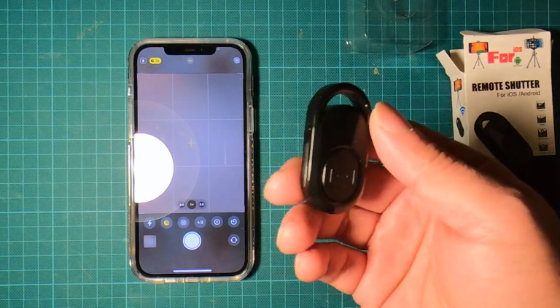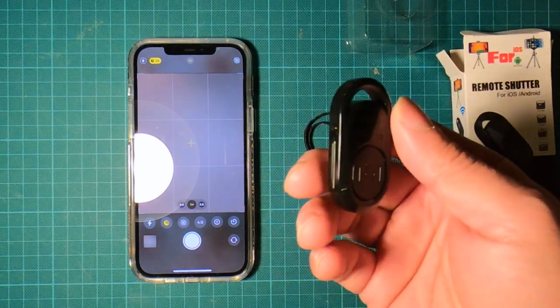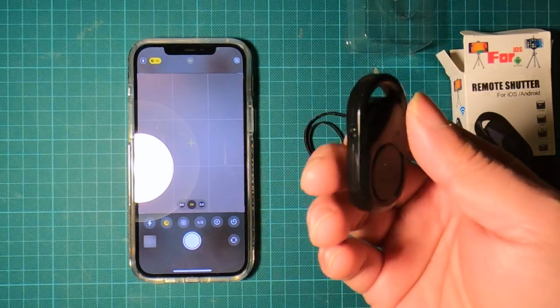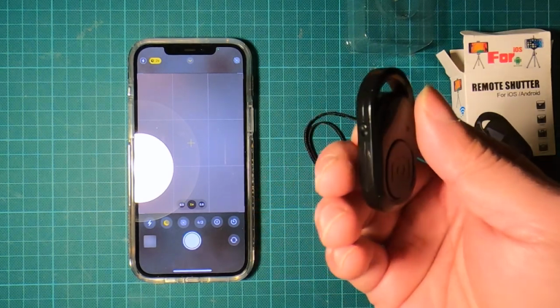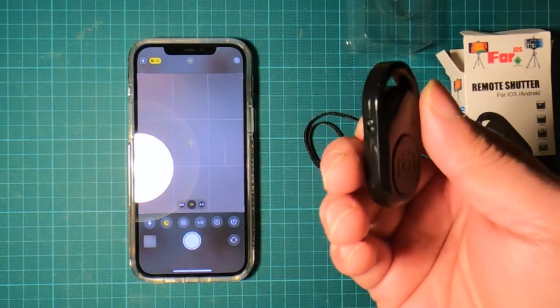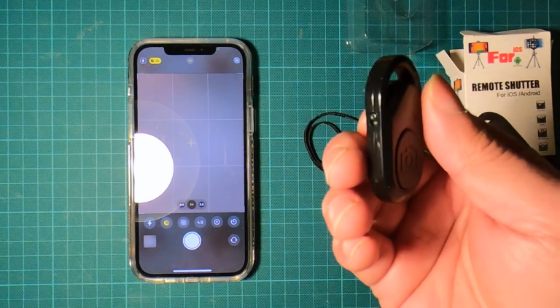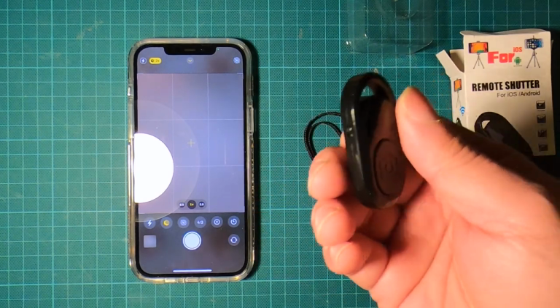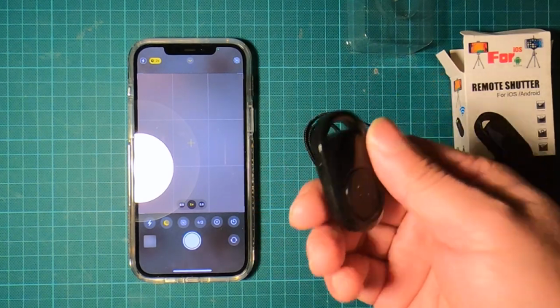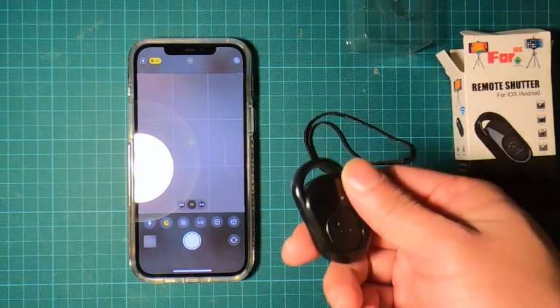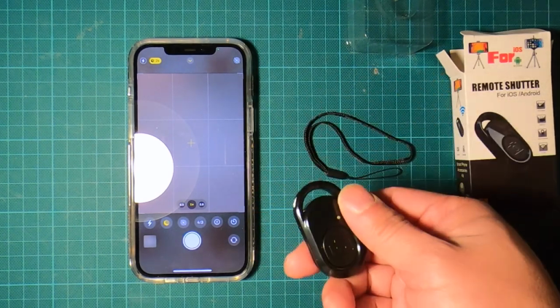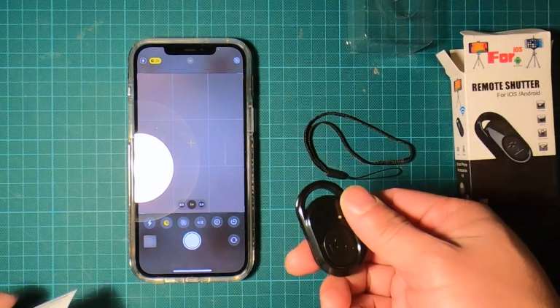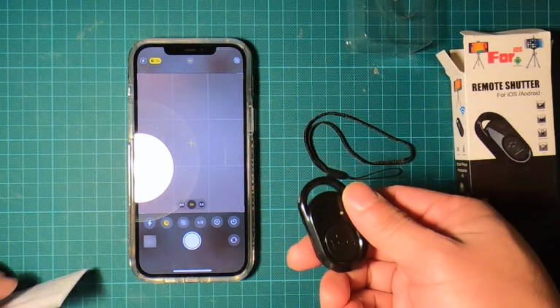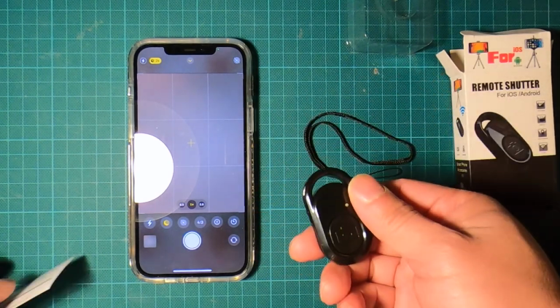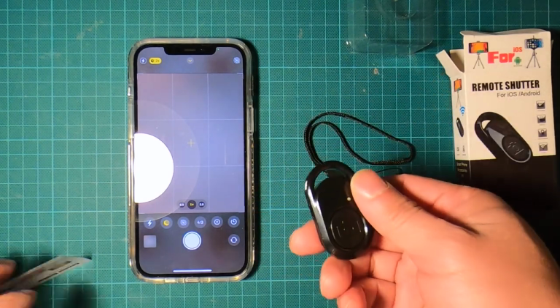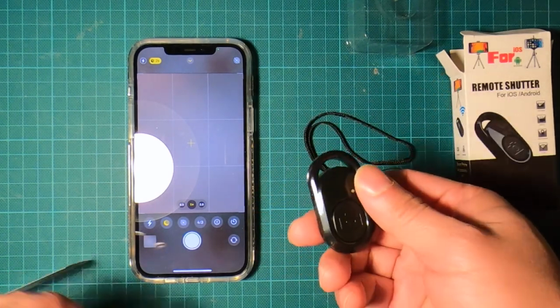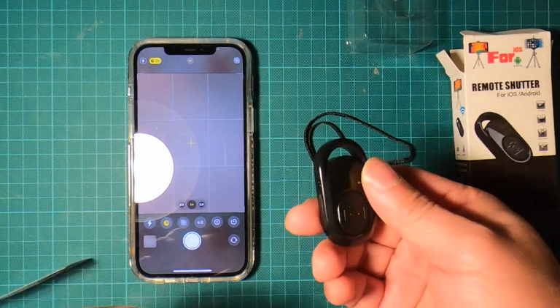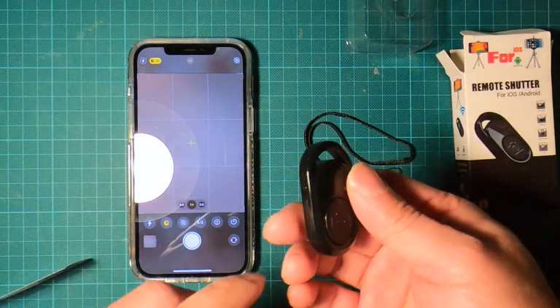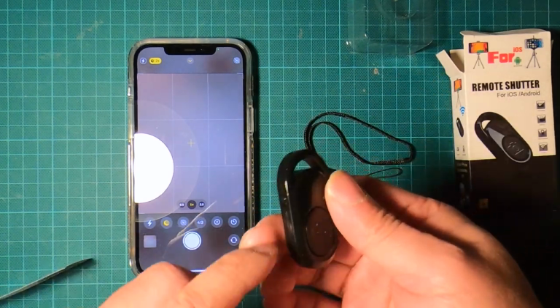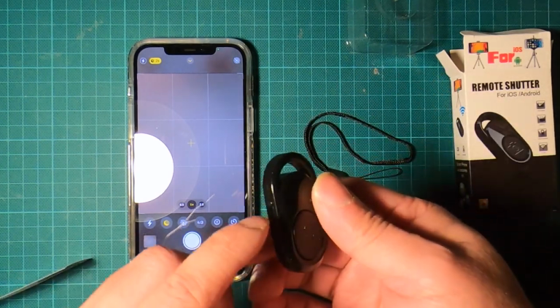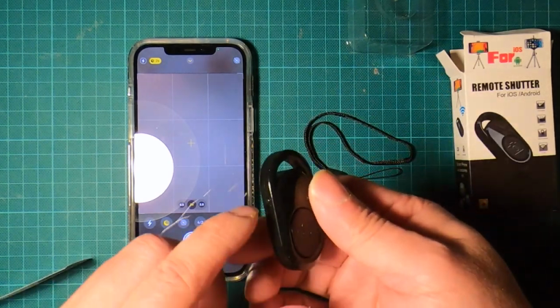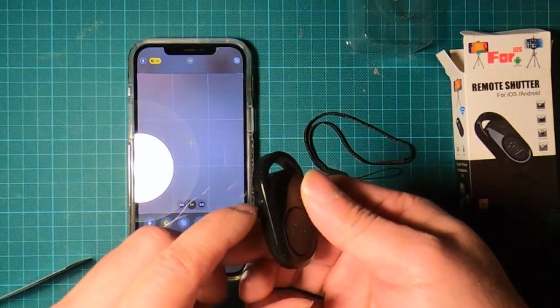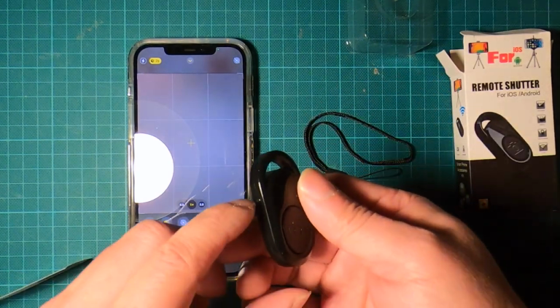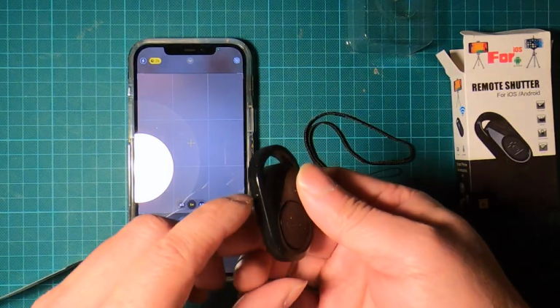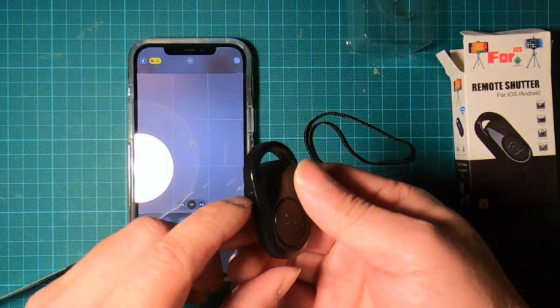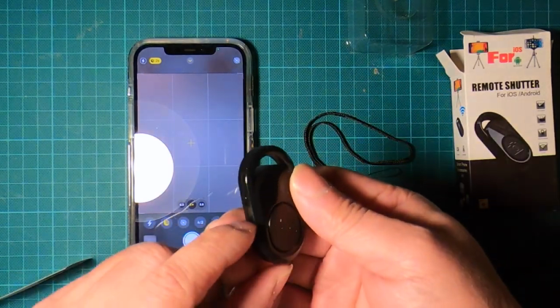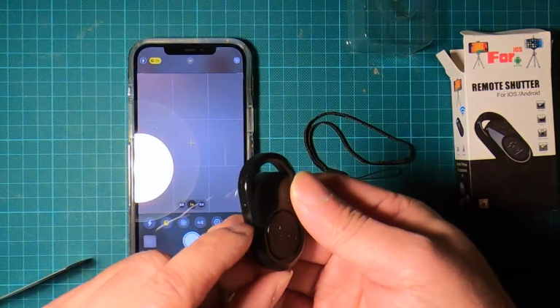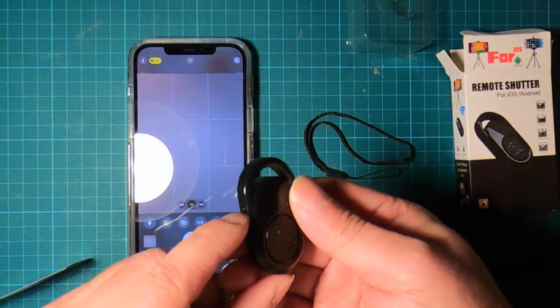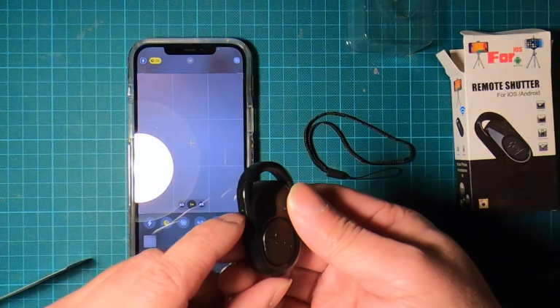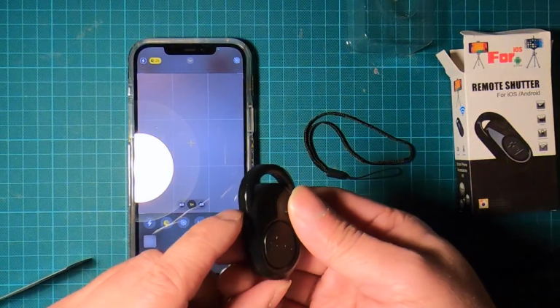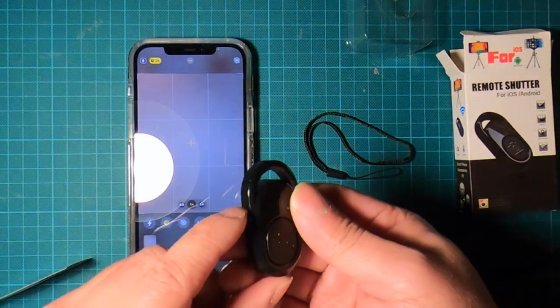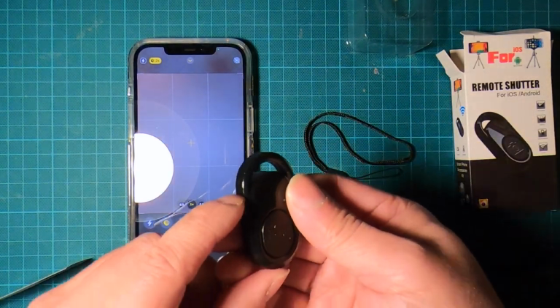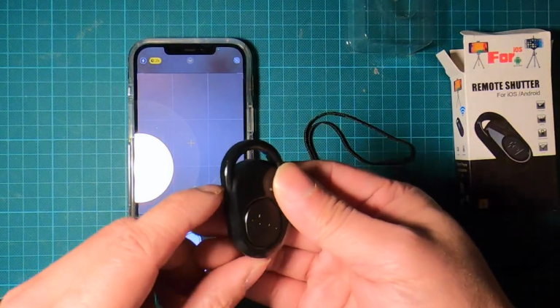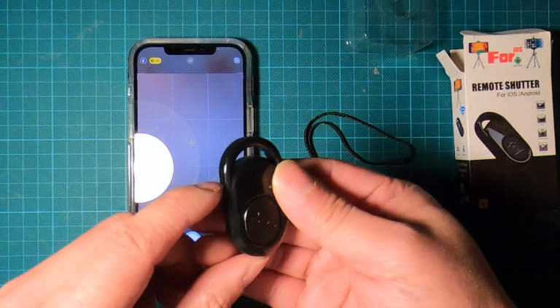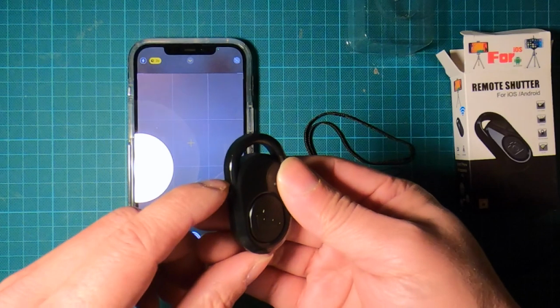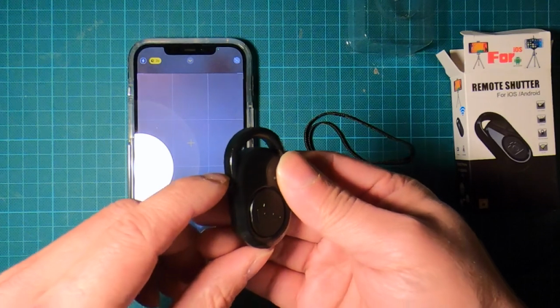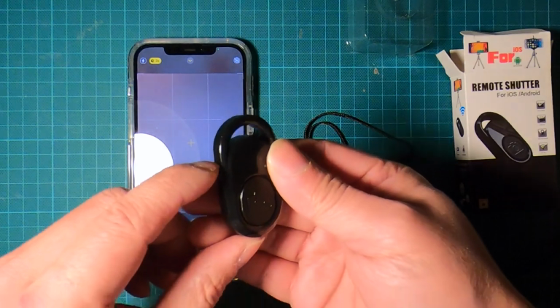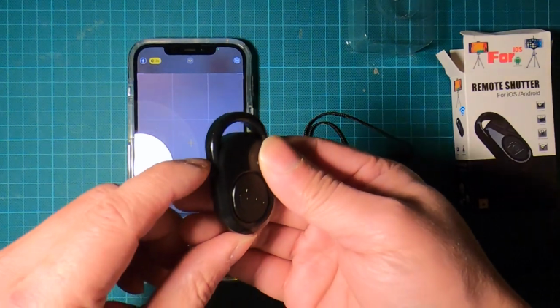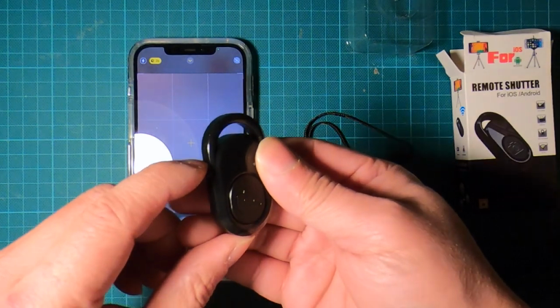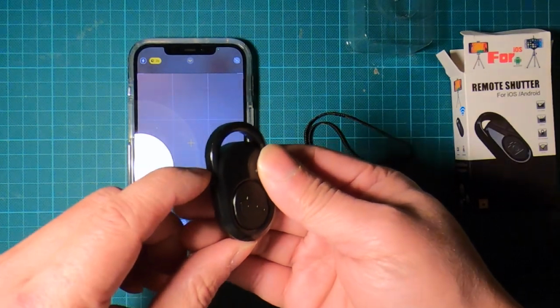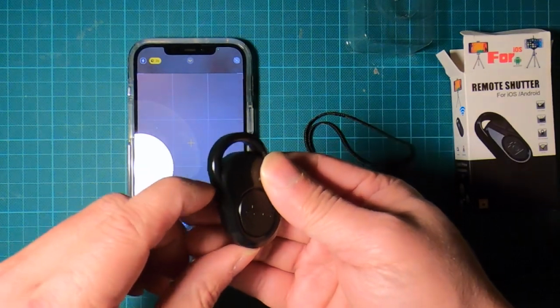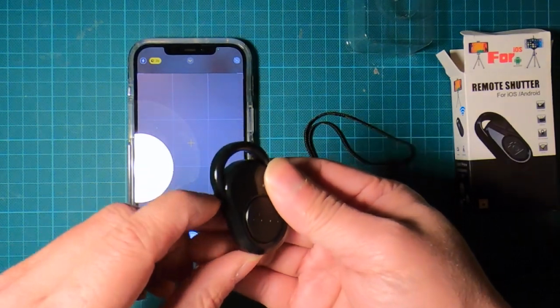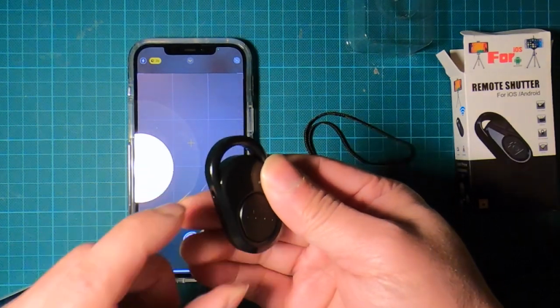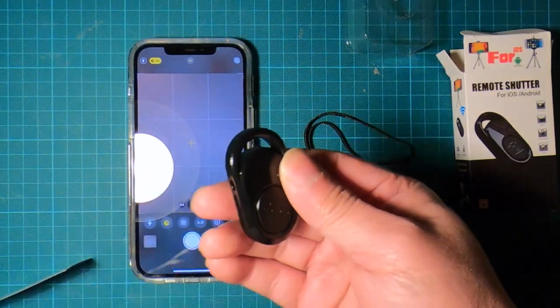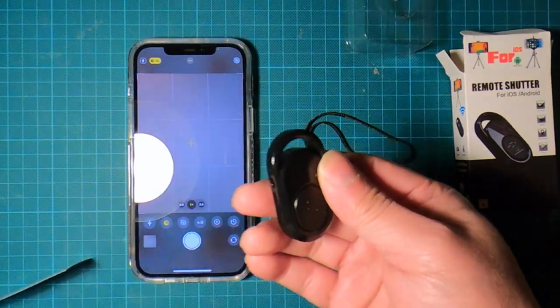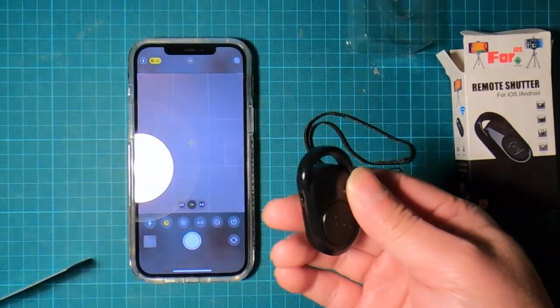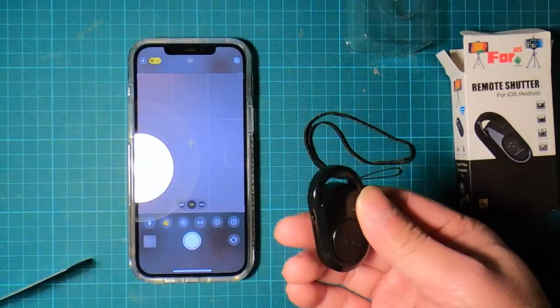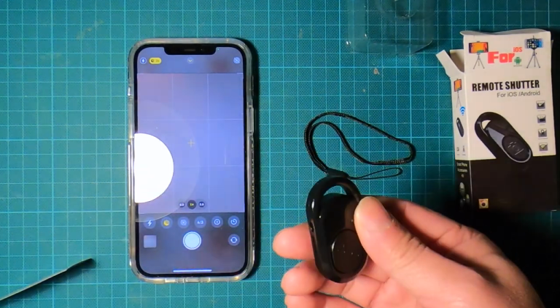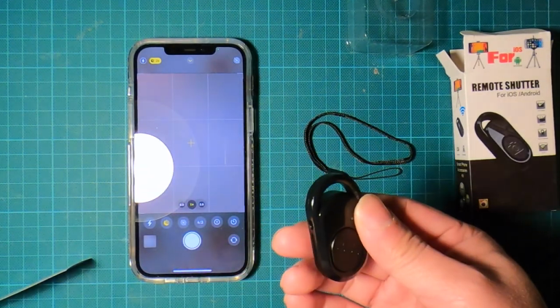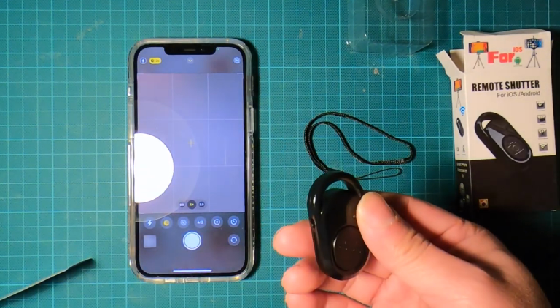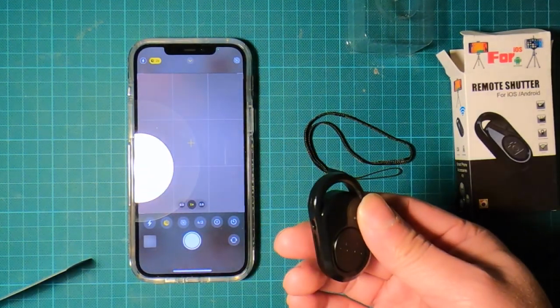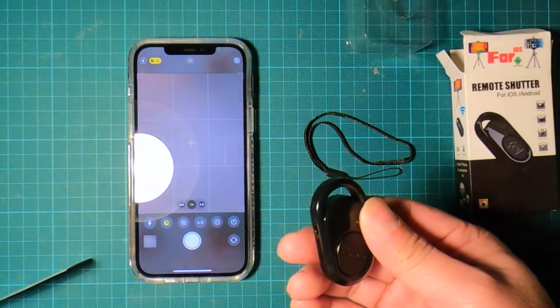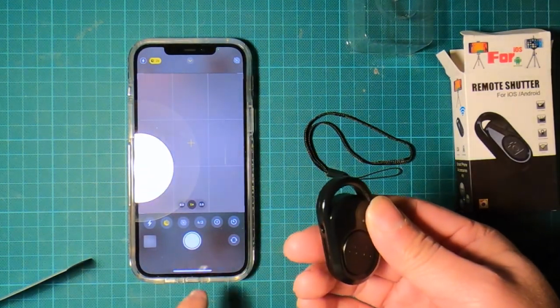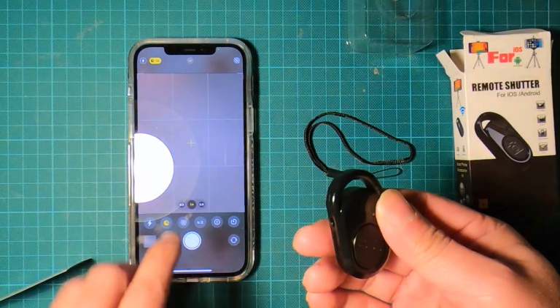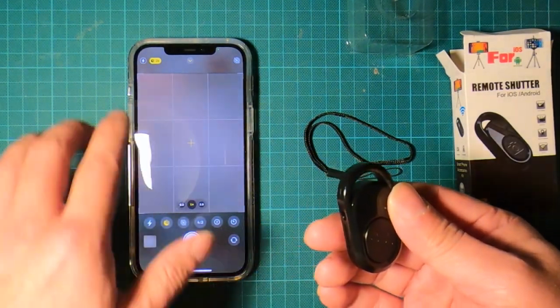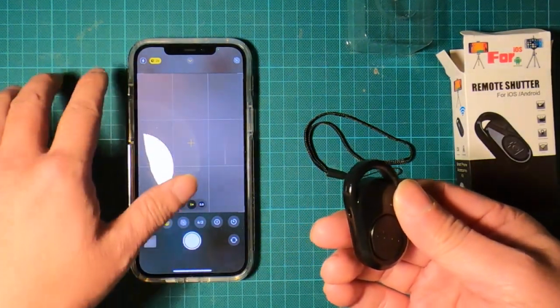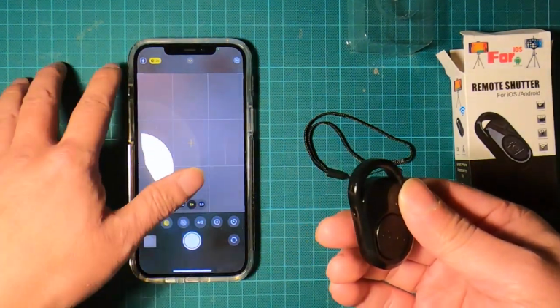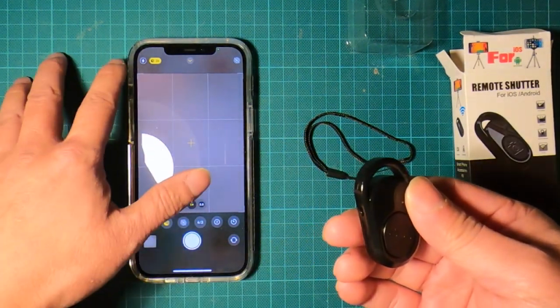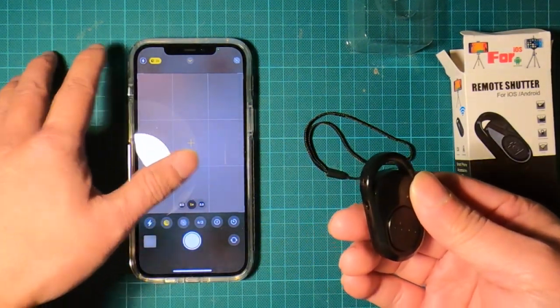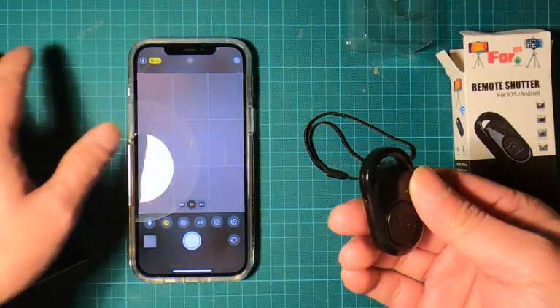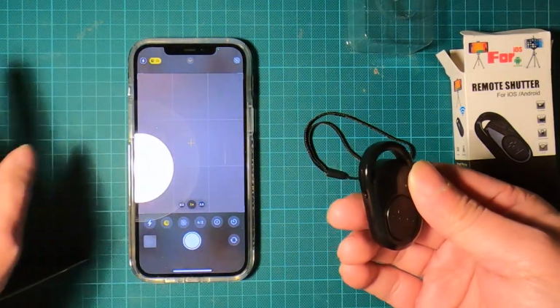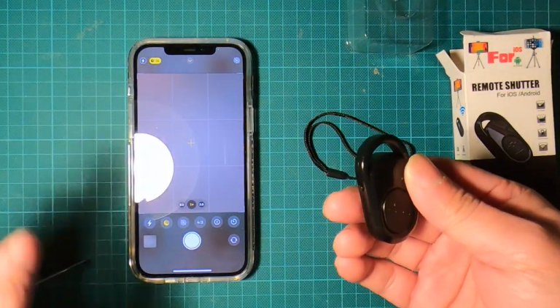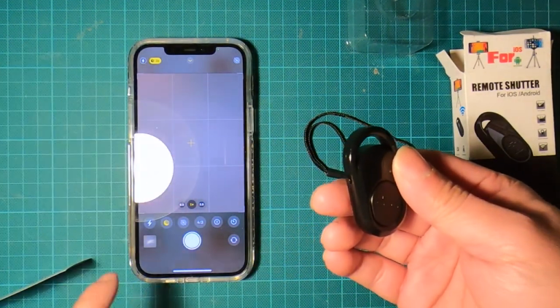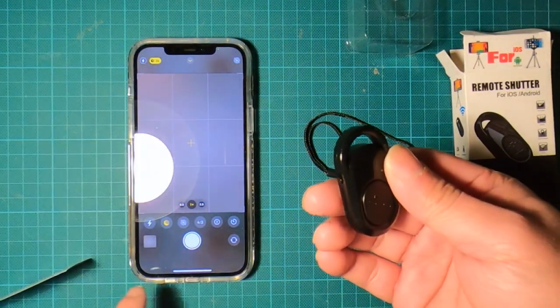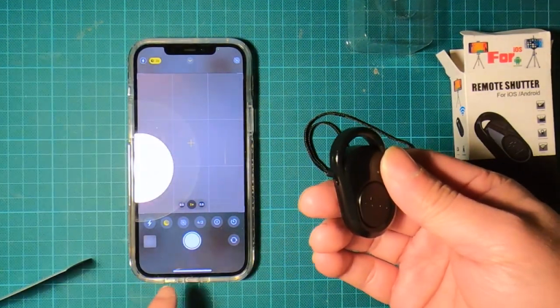Let me try it on photo mode. Hold still — and it took a photo. Yeah, that works too.